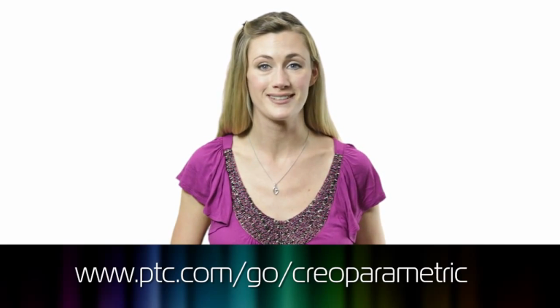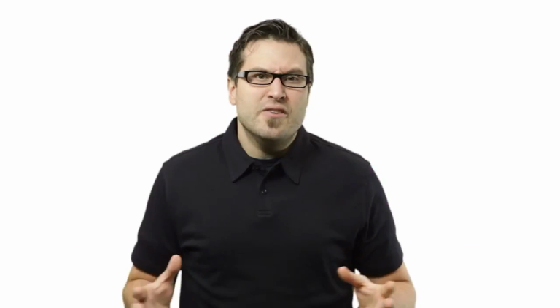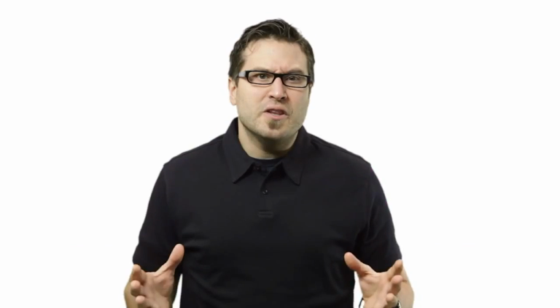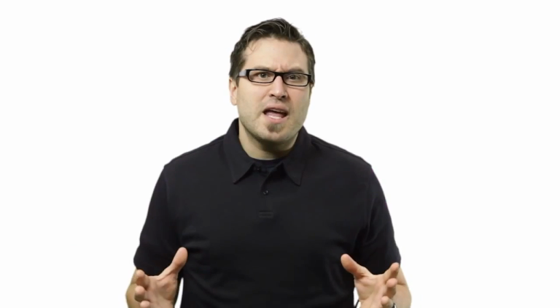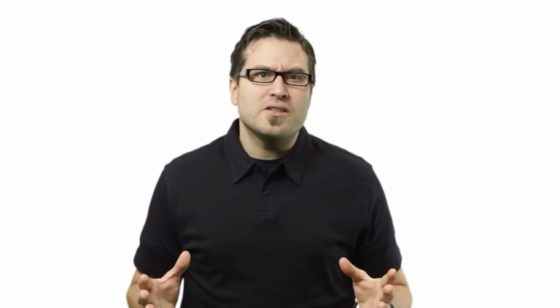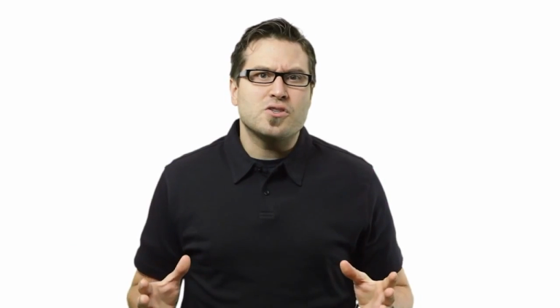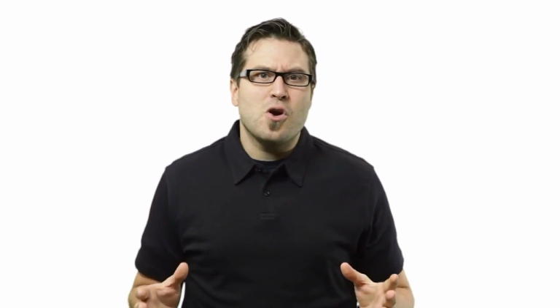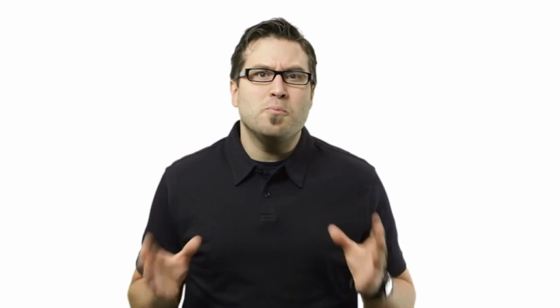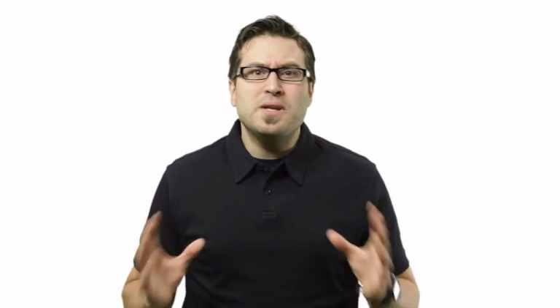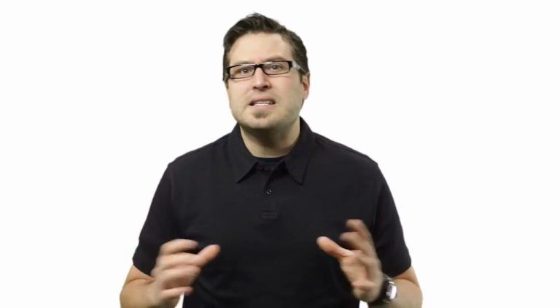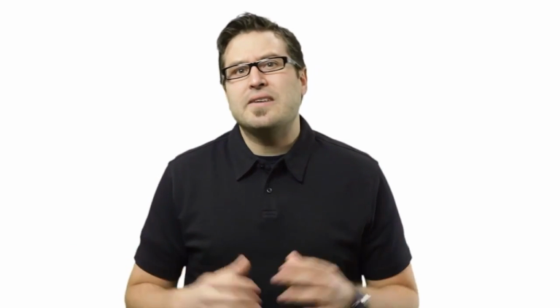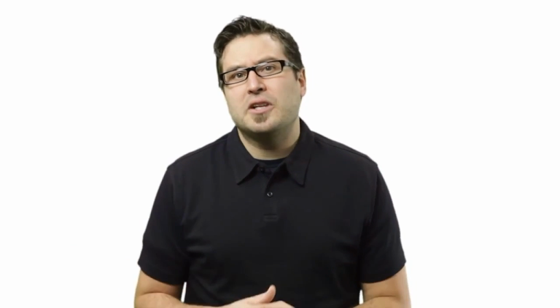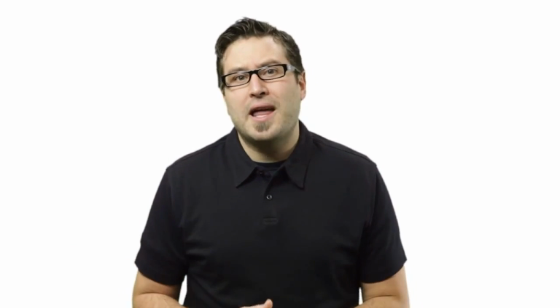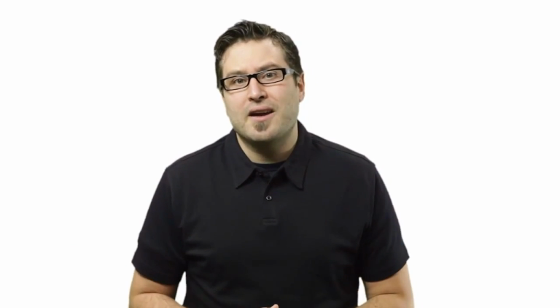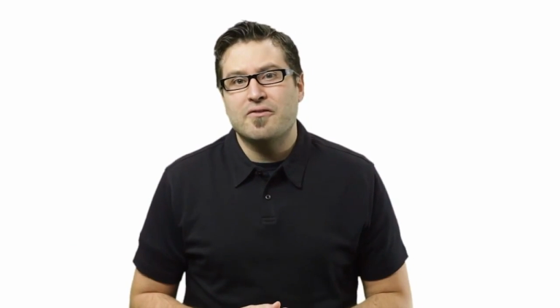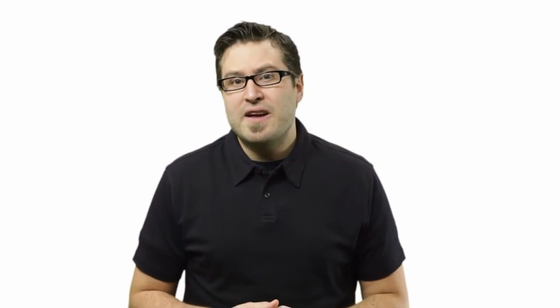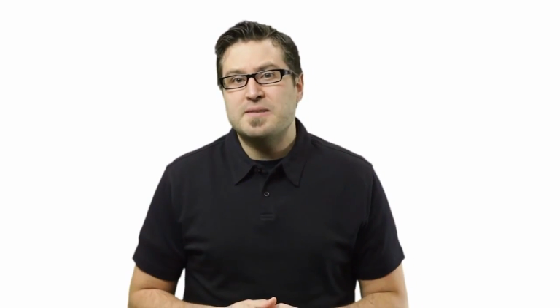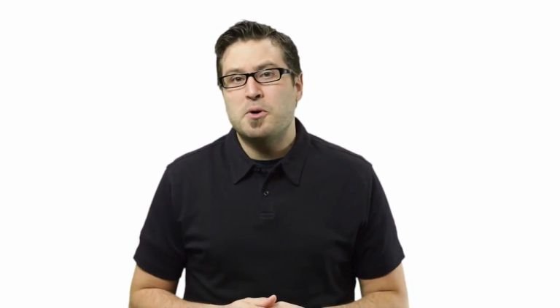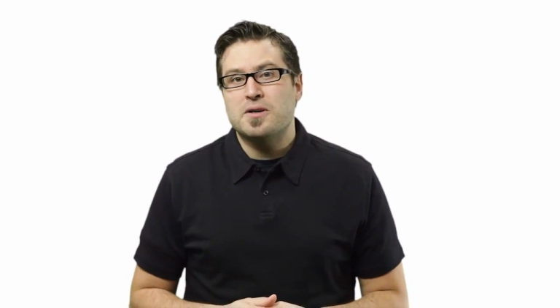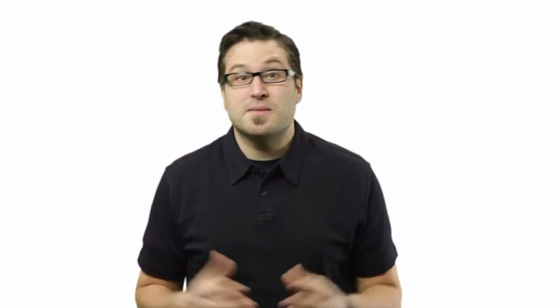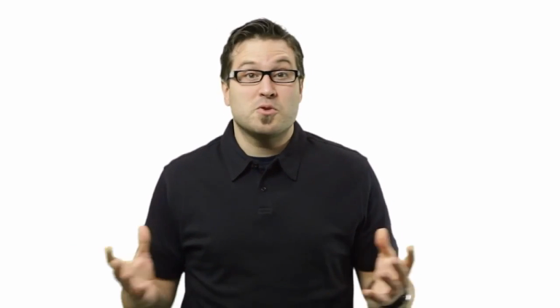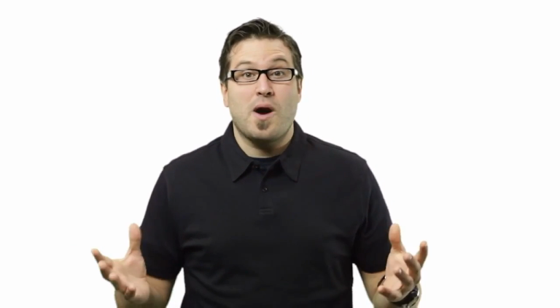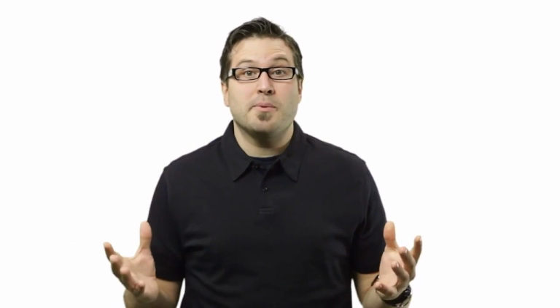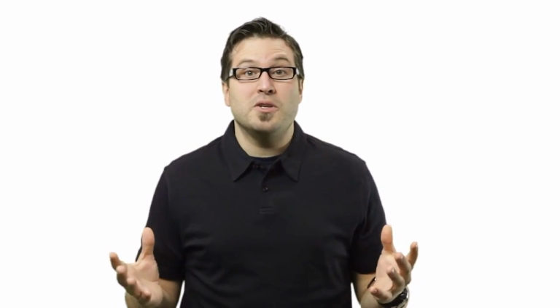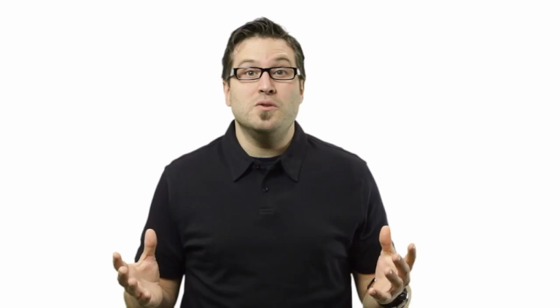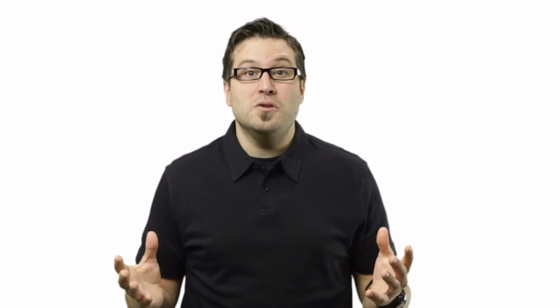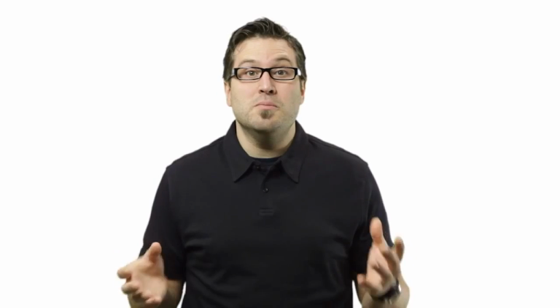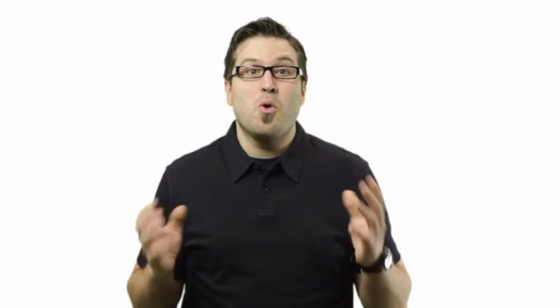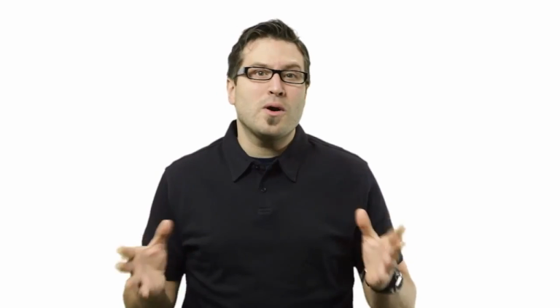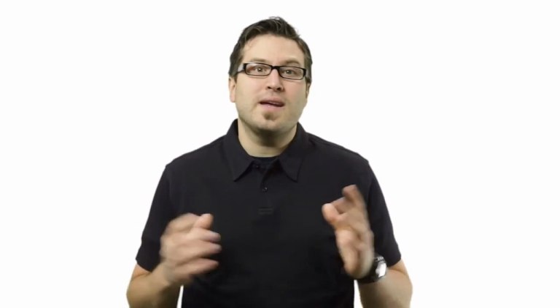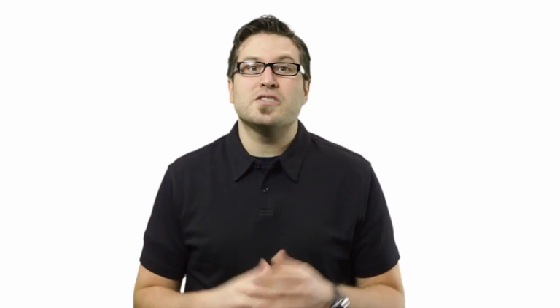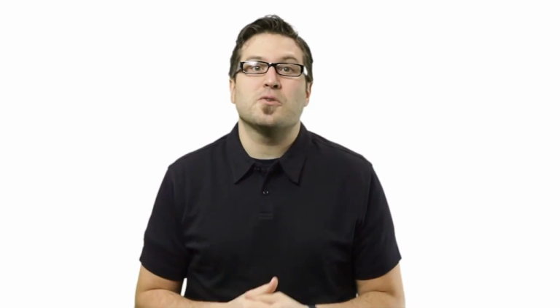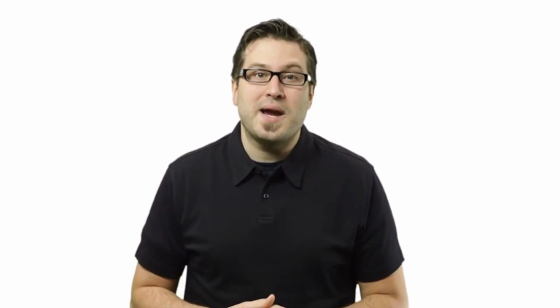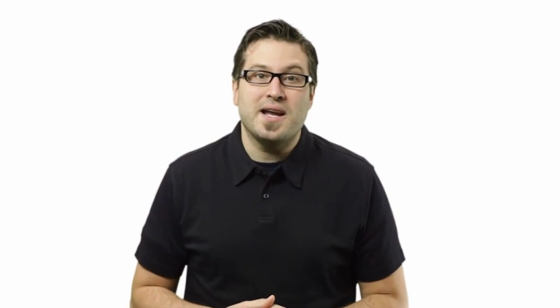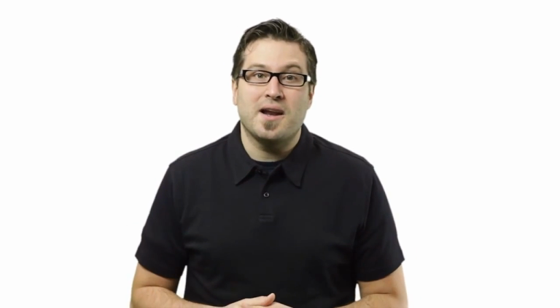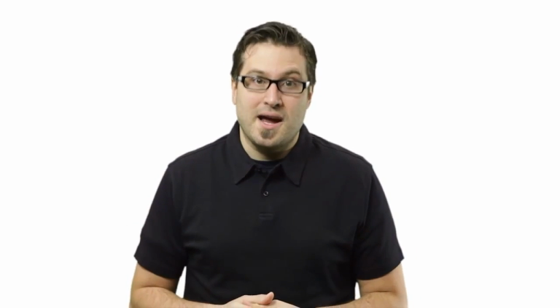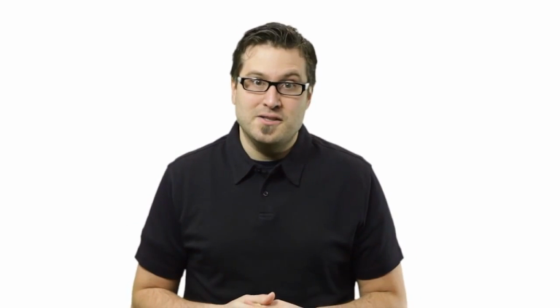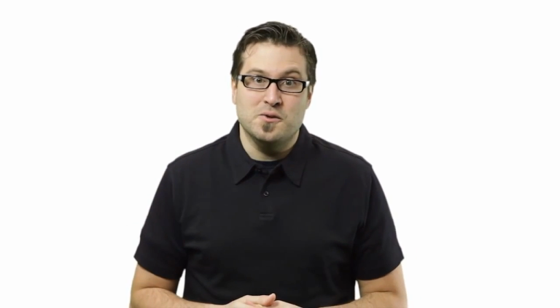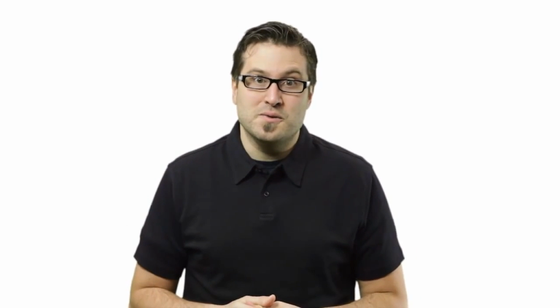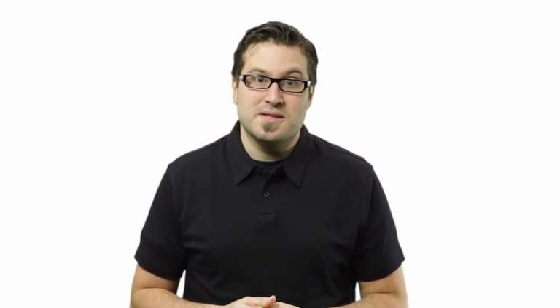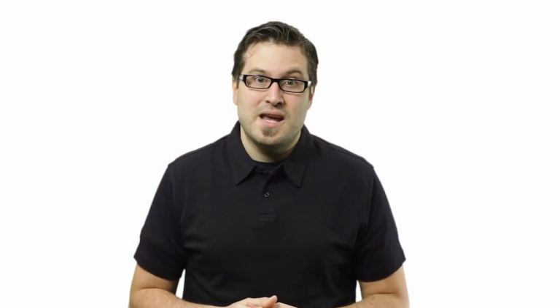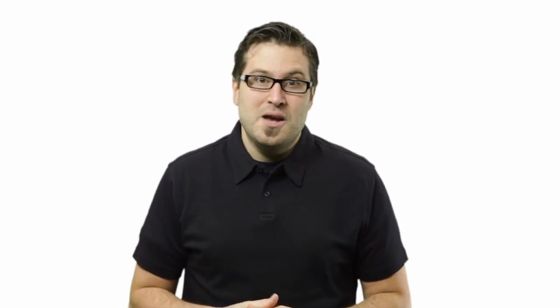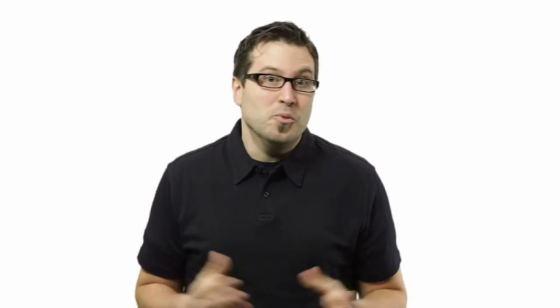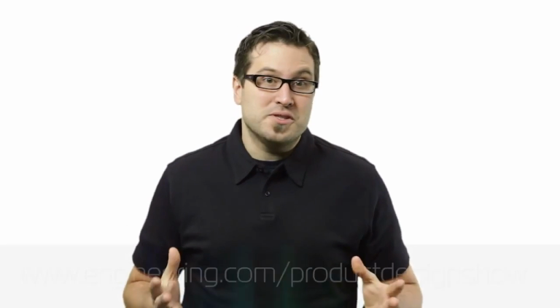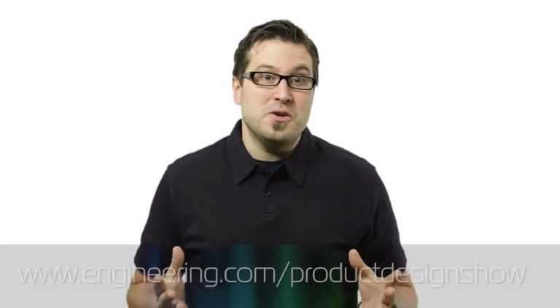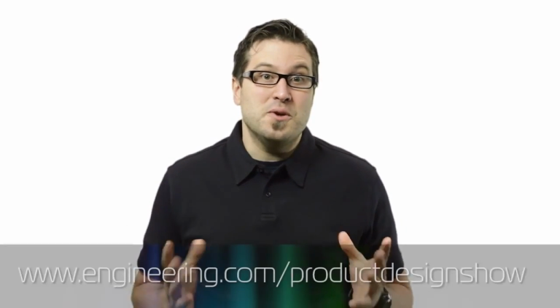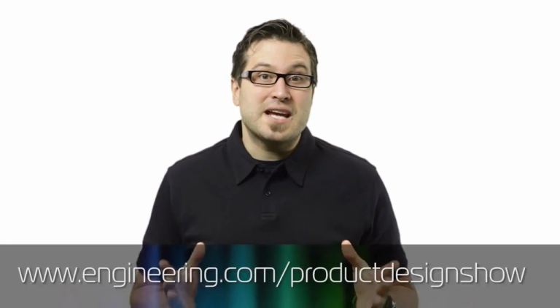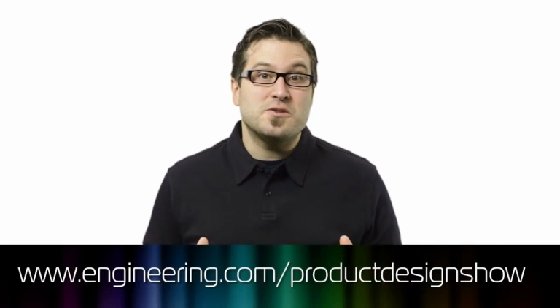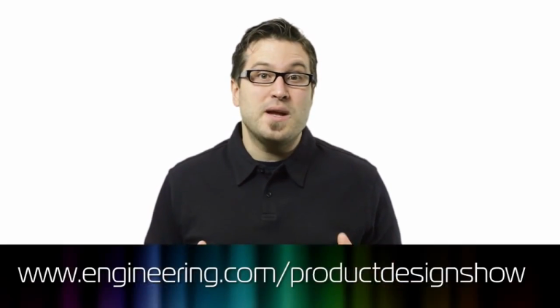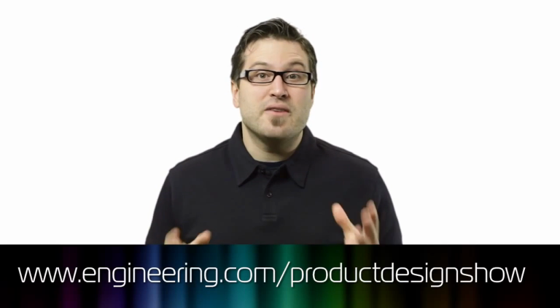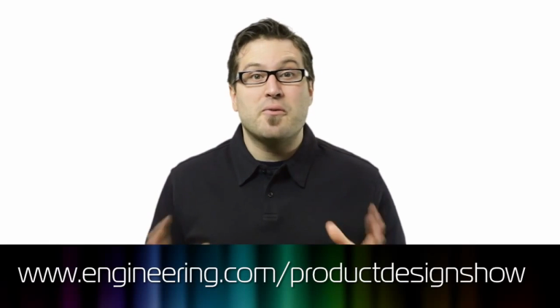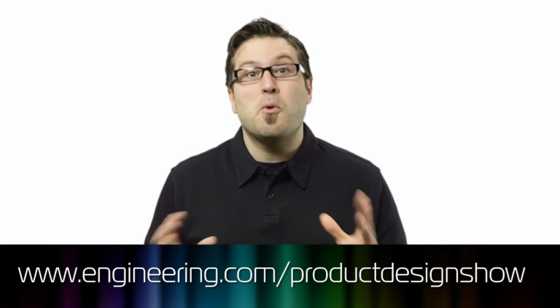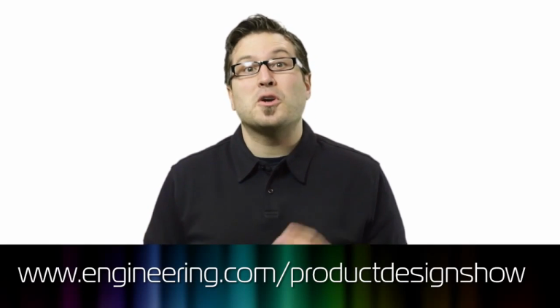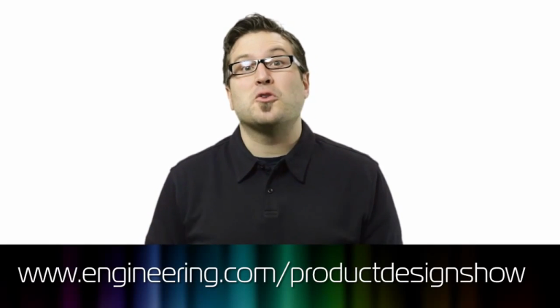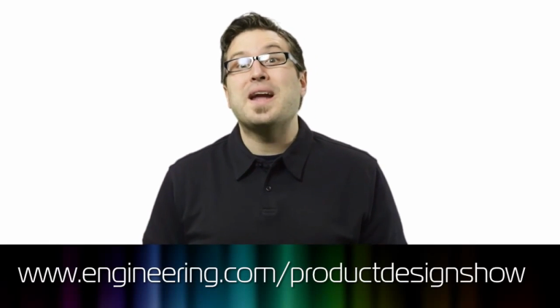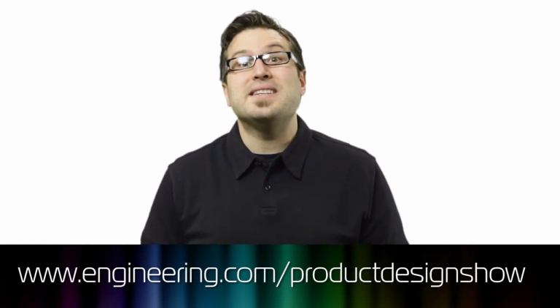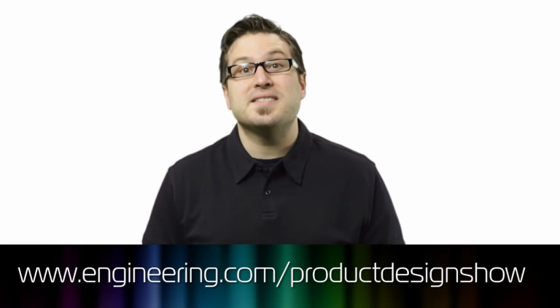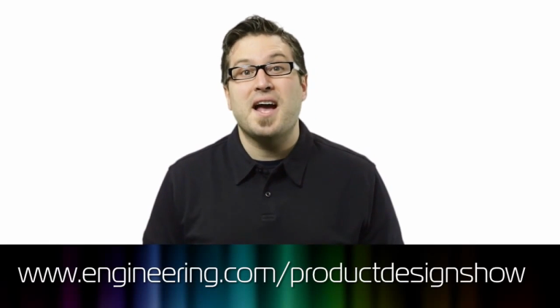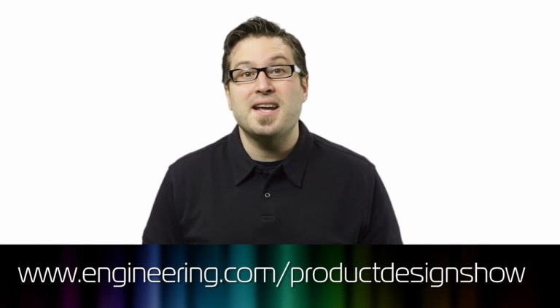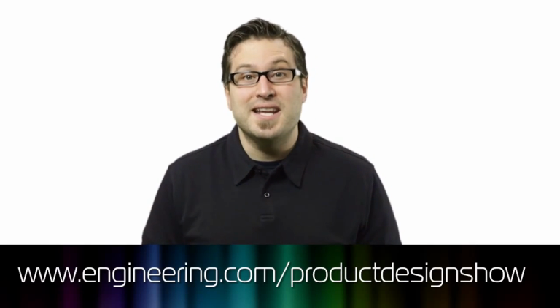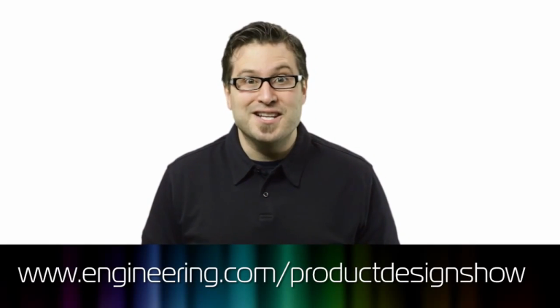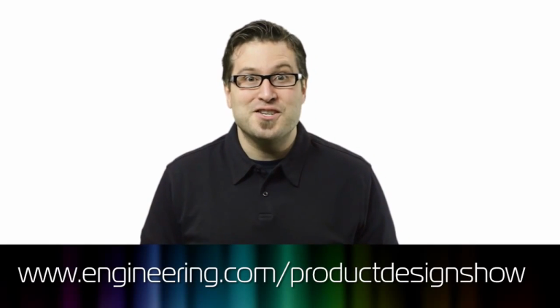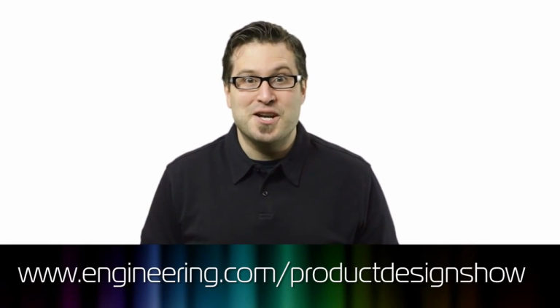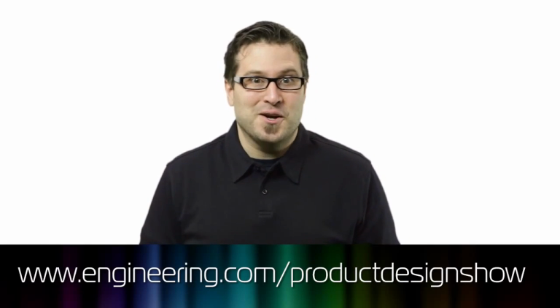If you like the show, please give it a like on Facebook, subscribe on YouTube, or give us a rating on iTunes. We'll see you next week for more great design engineering.